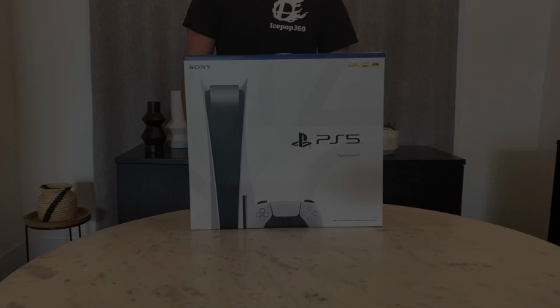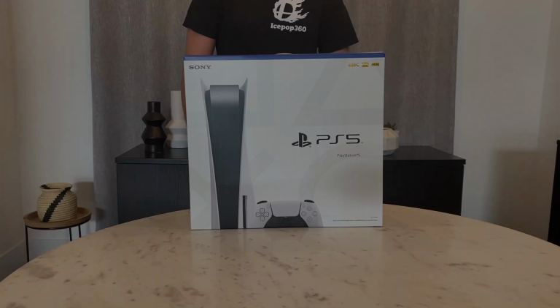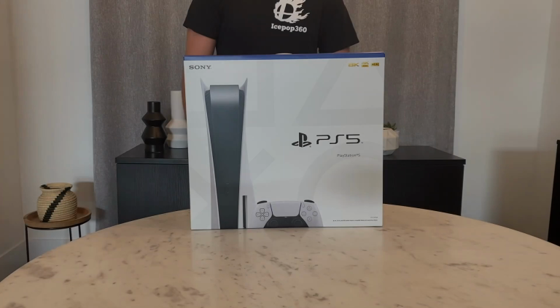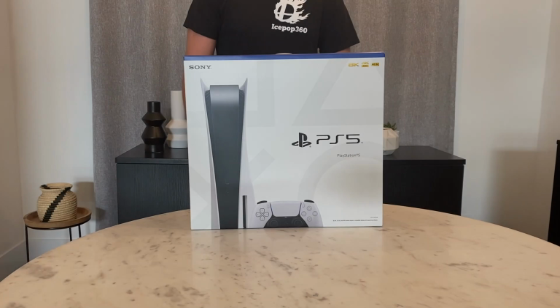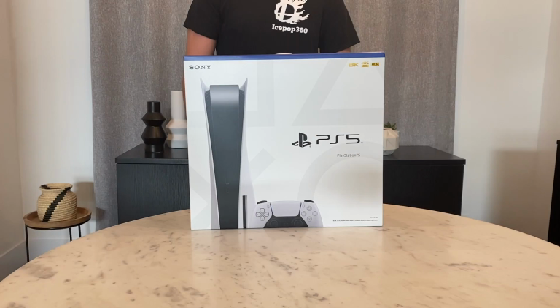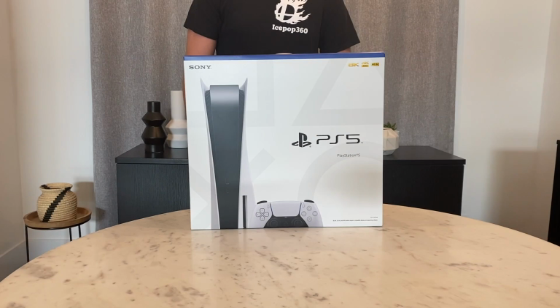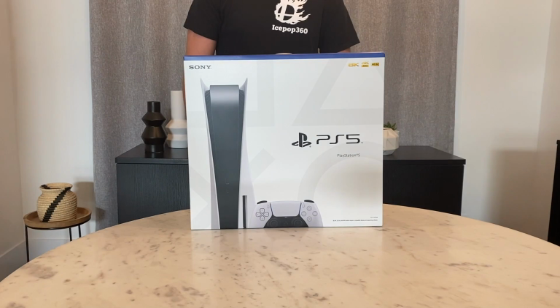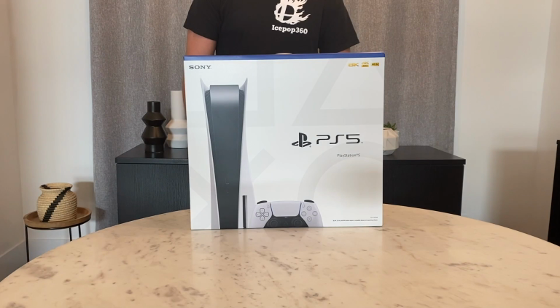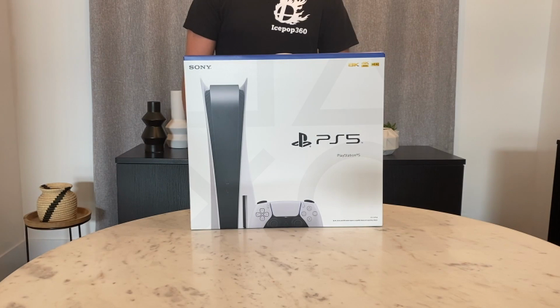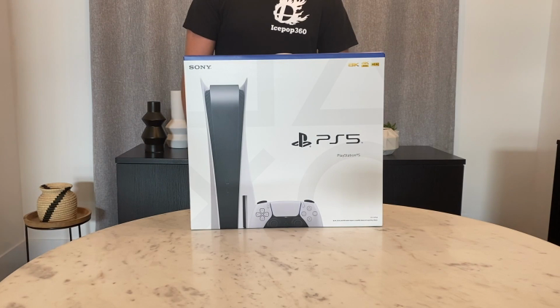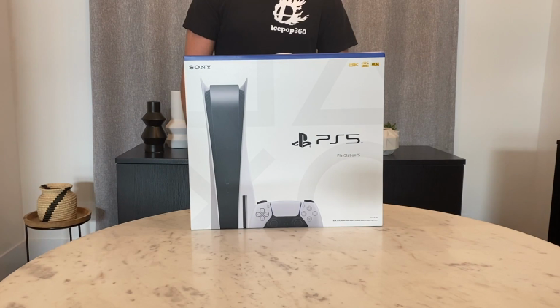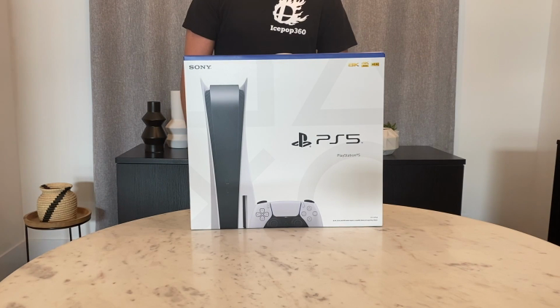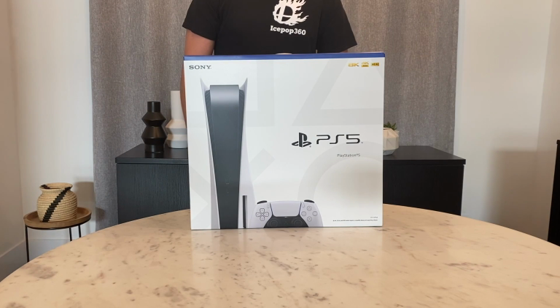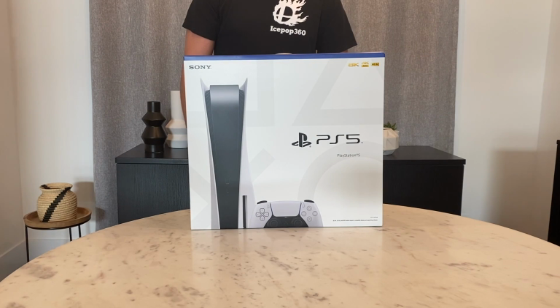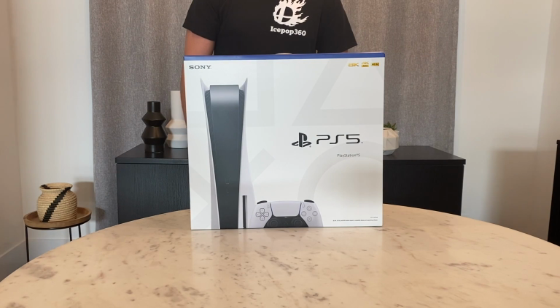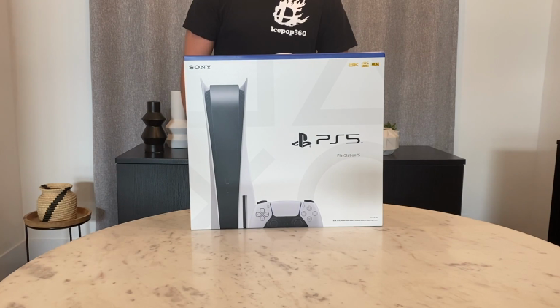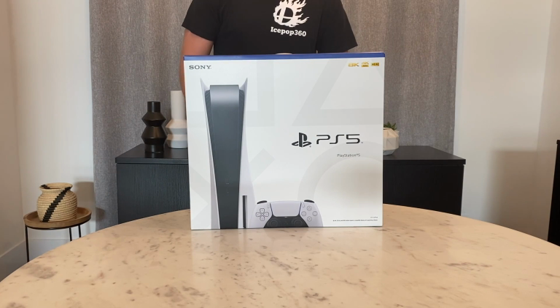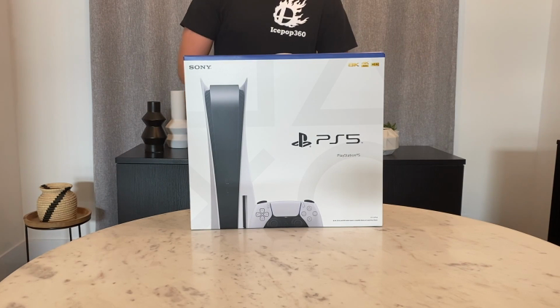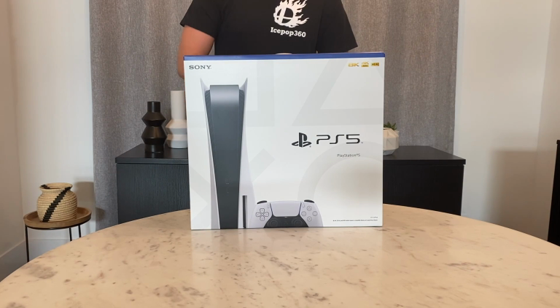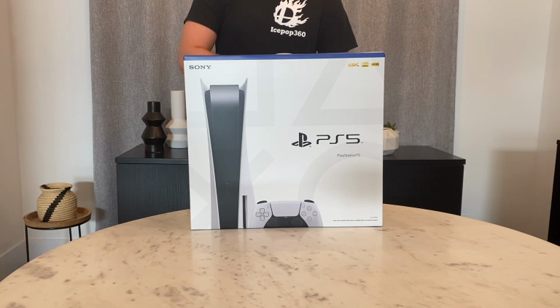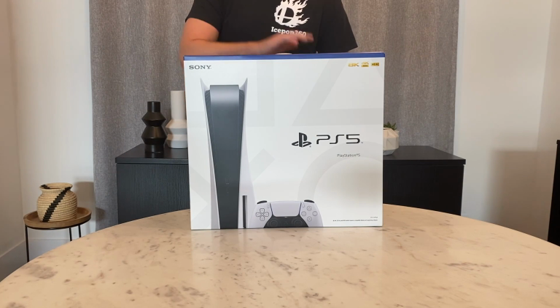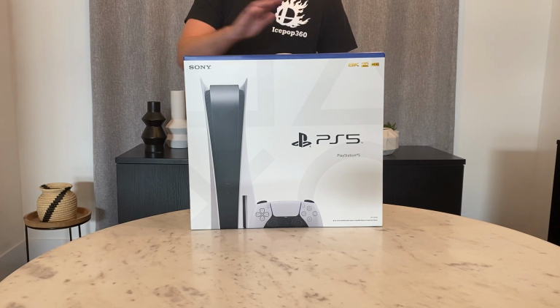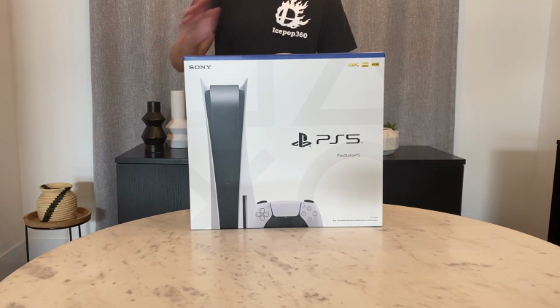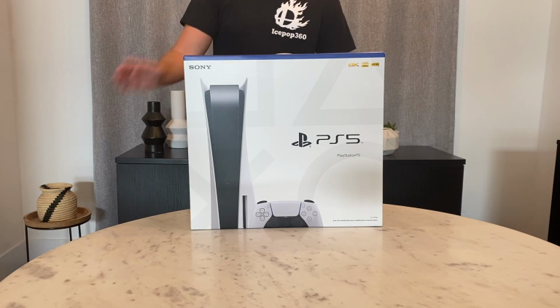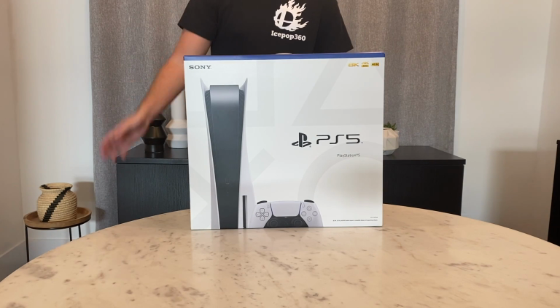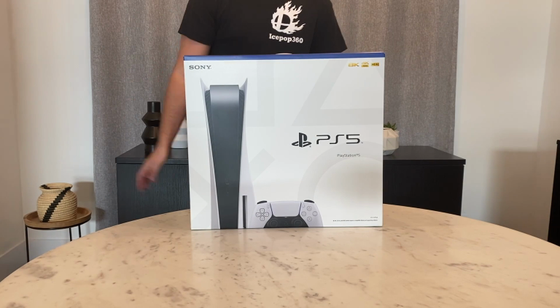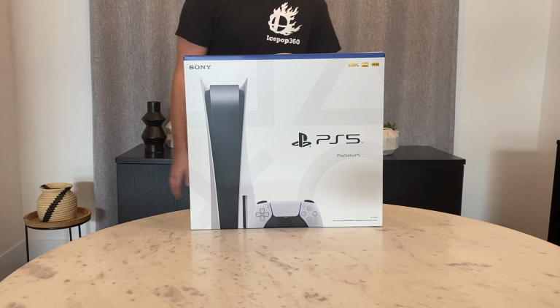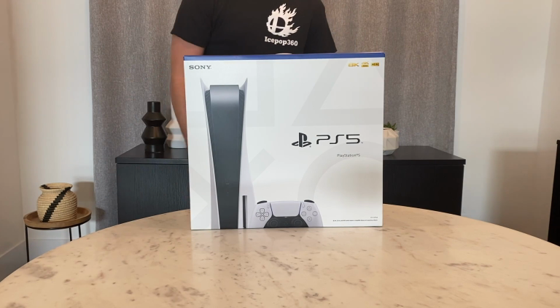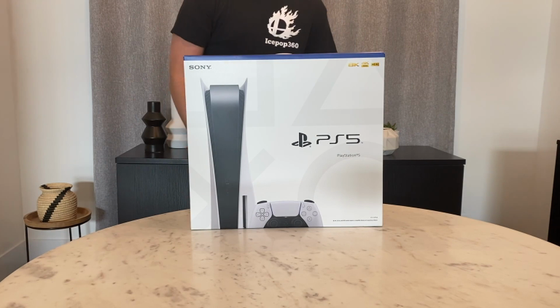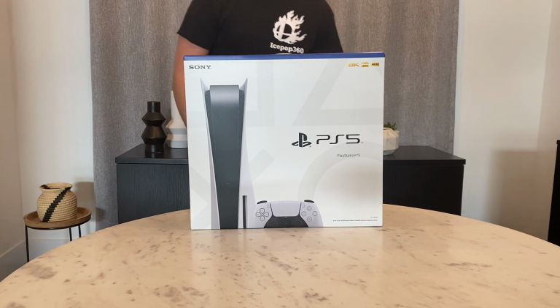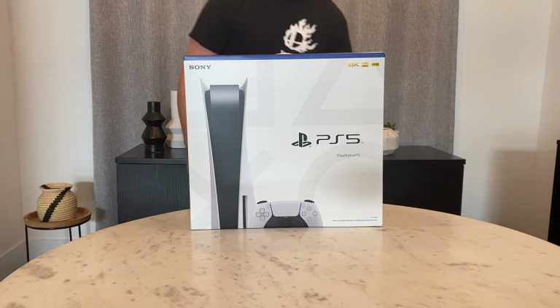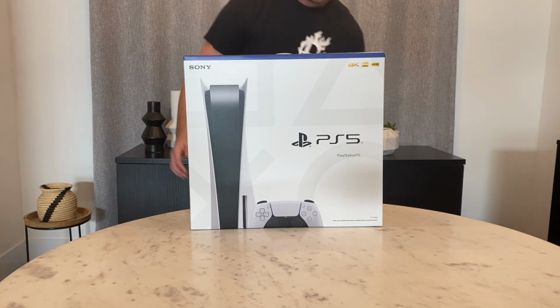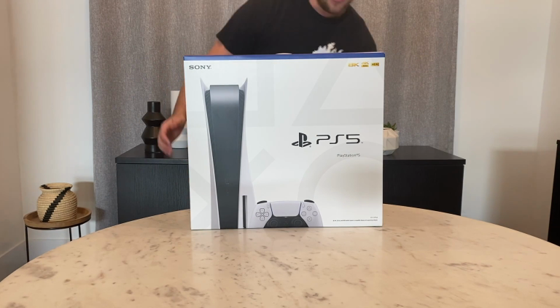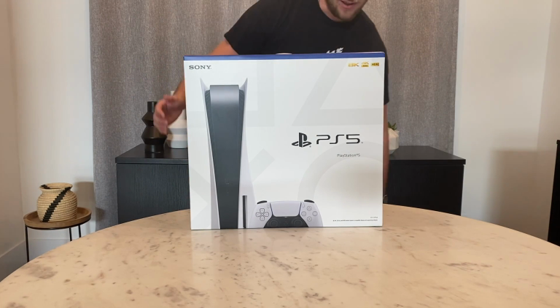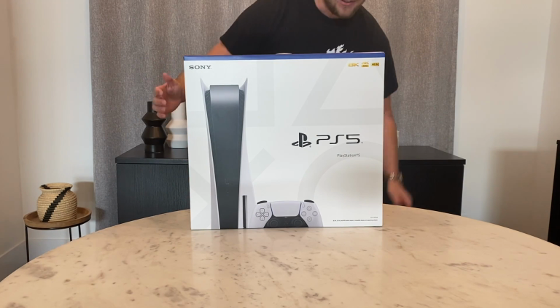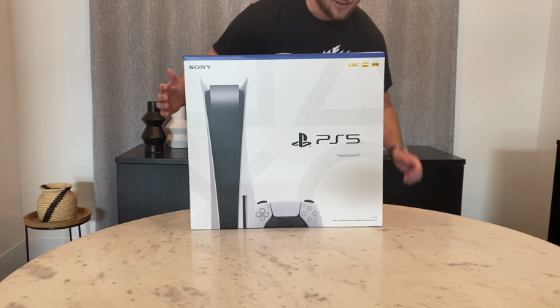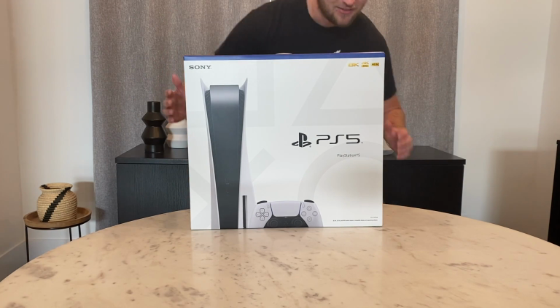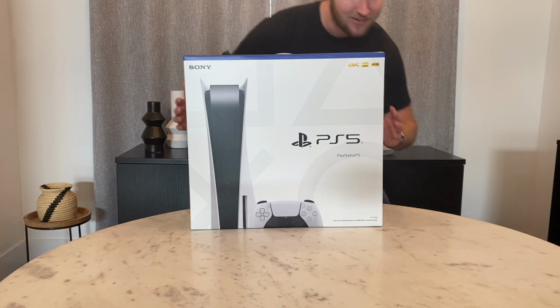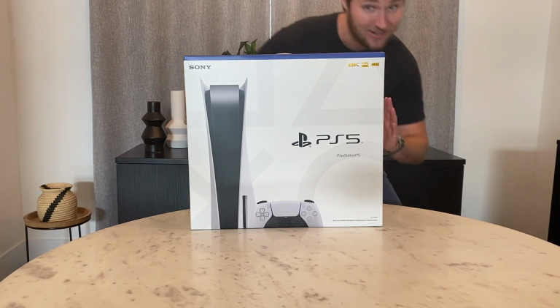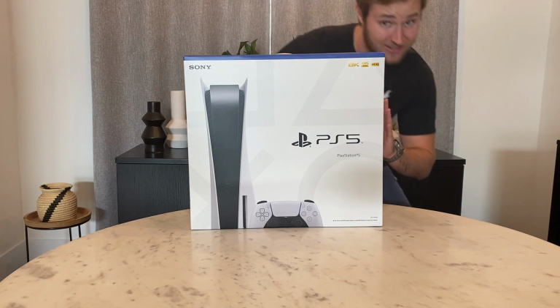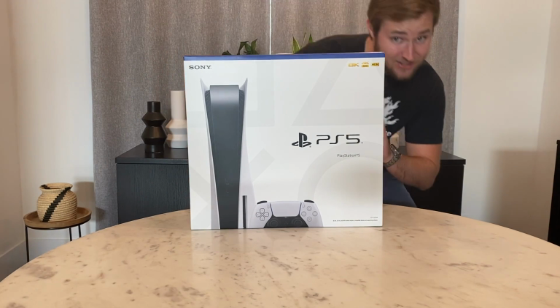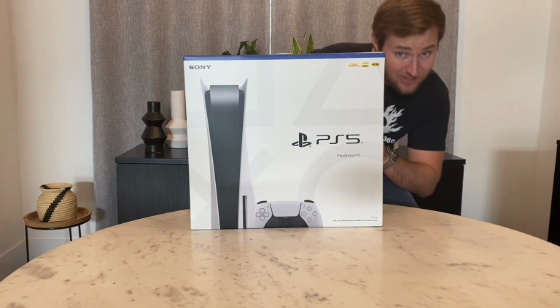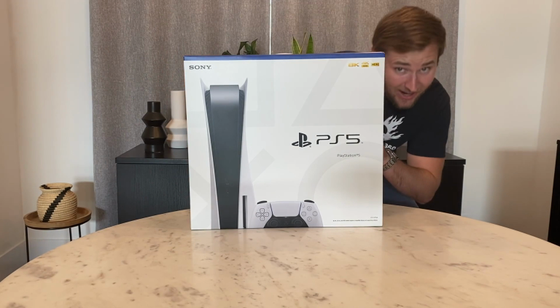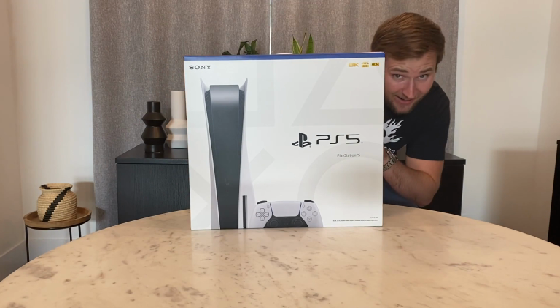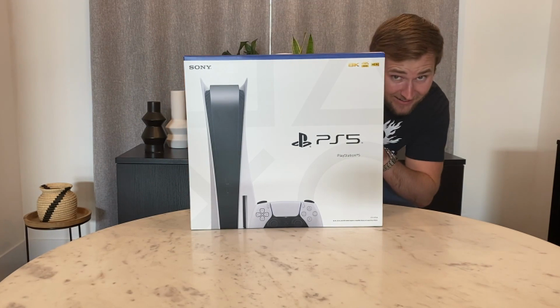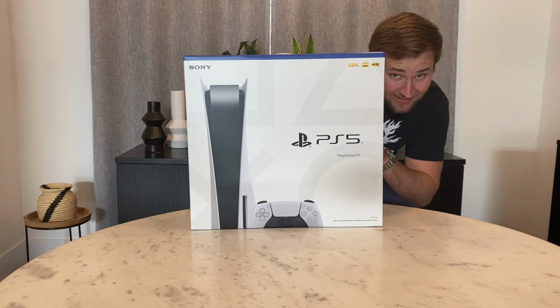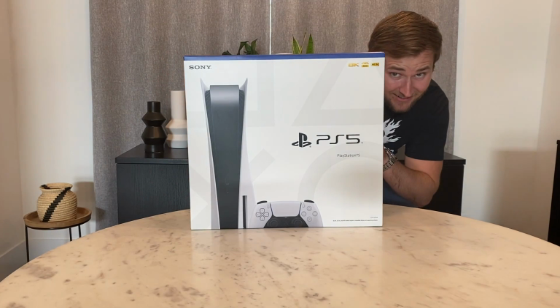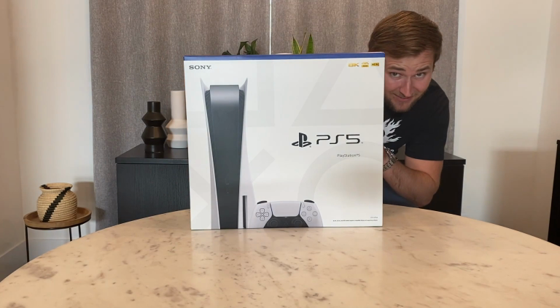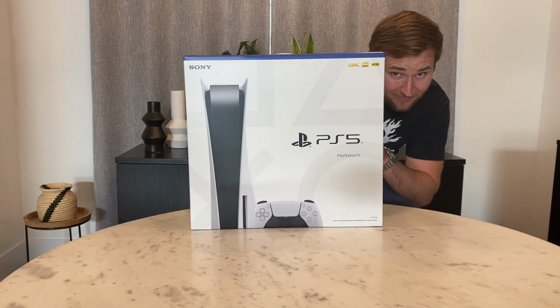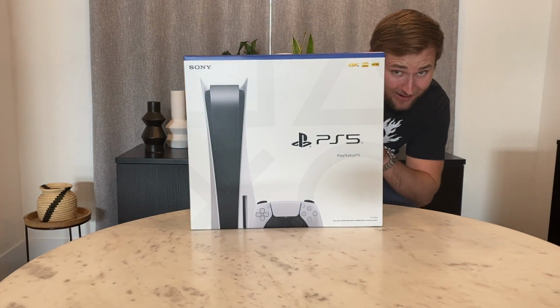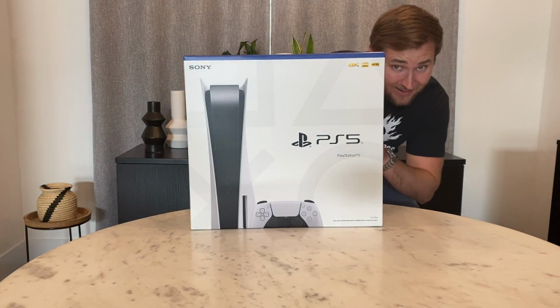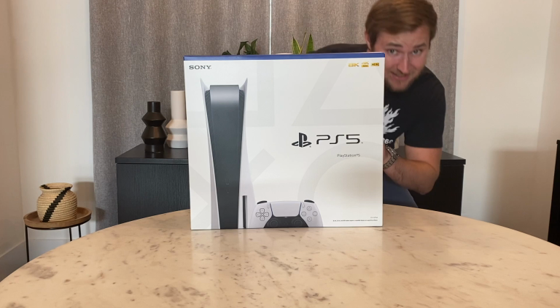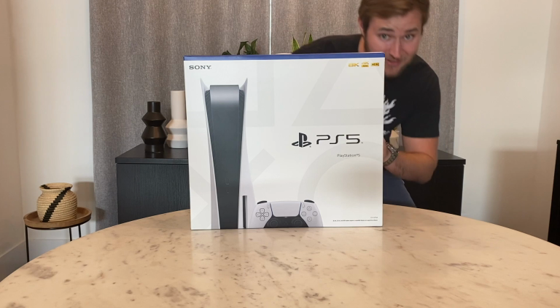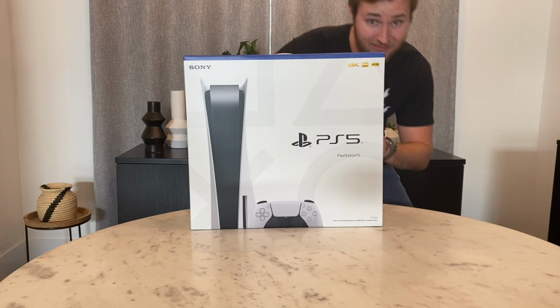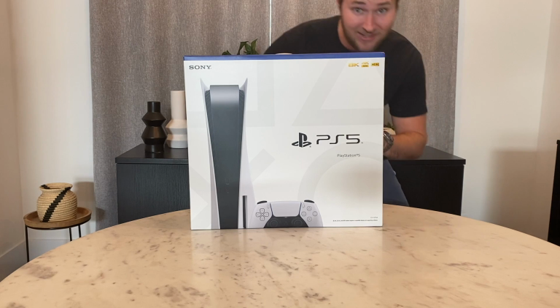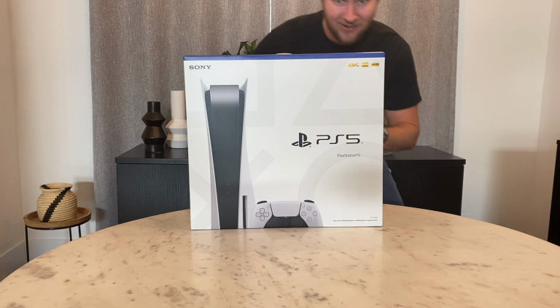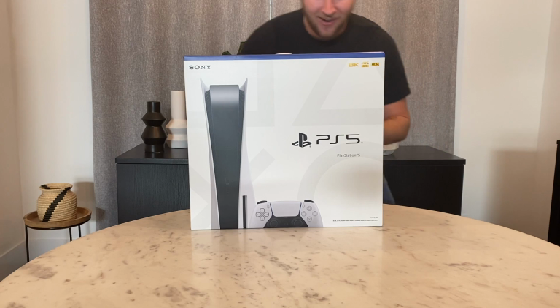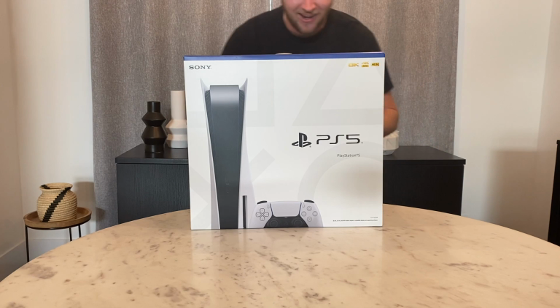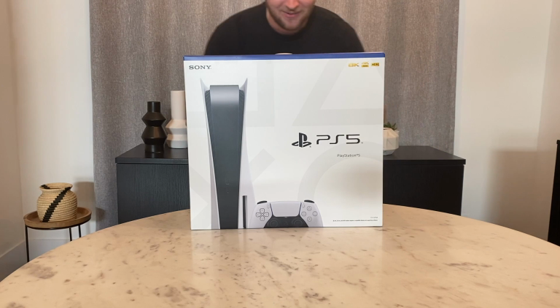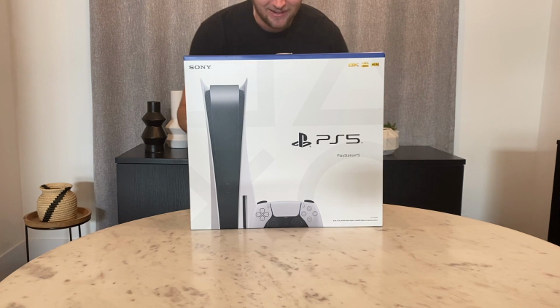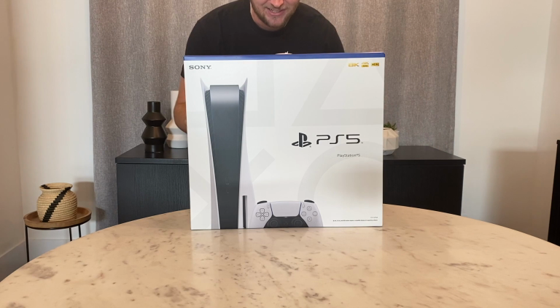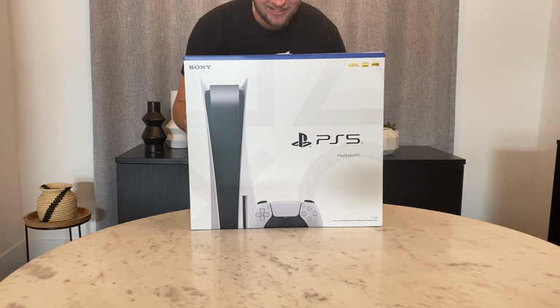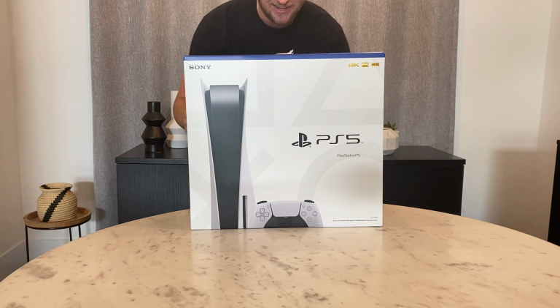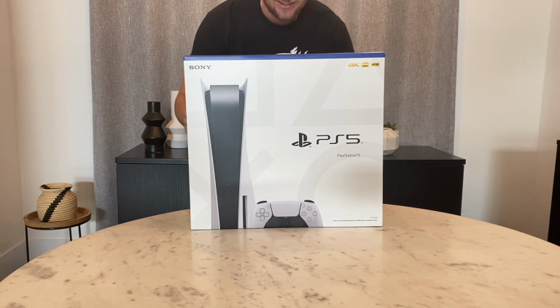Hey, what is going on everyone? Ice Pop here bringing you another giant unboxing video on my channel.